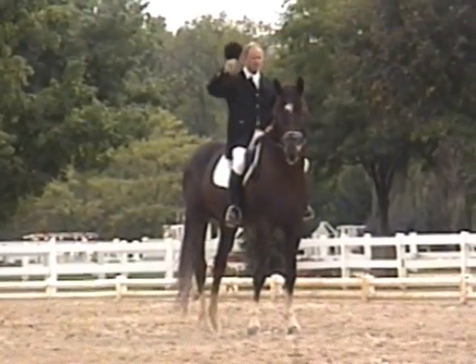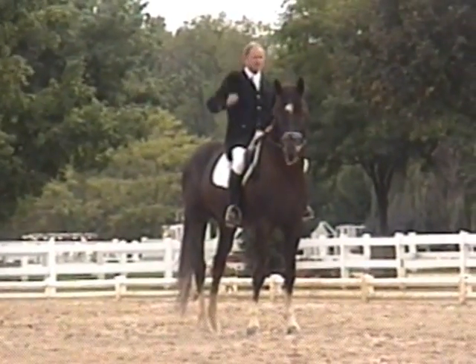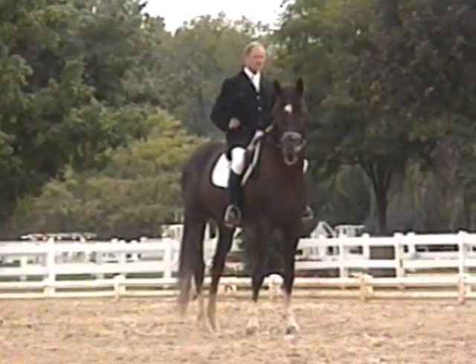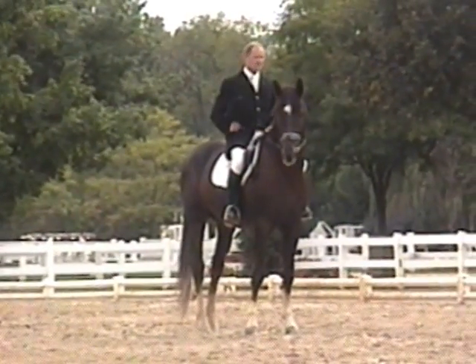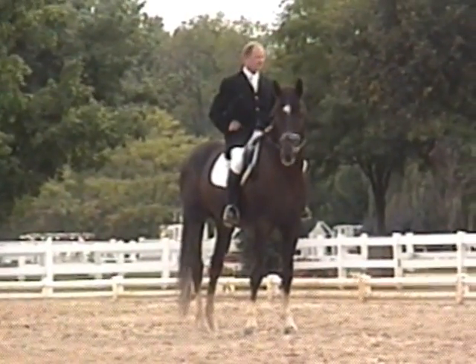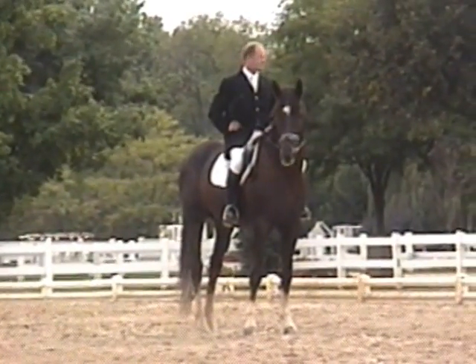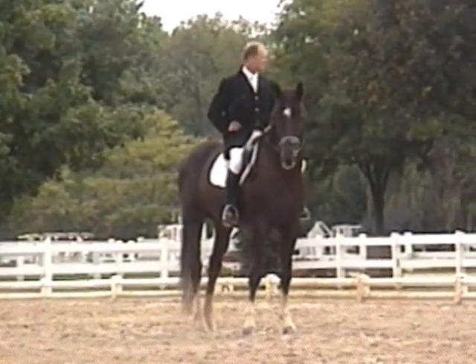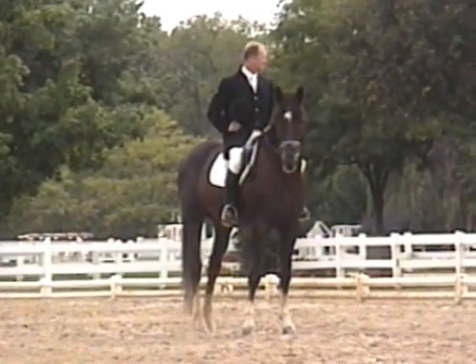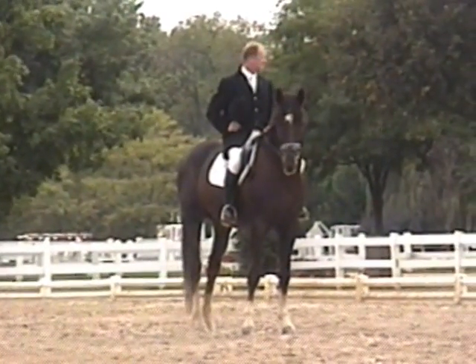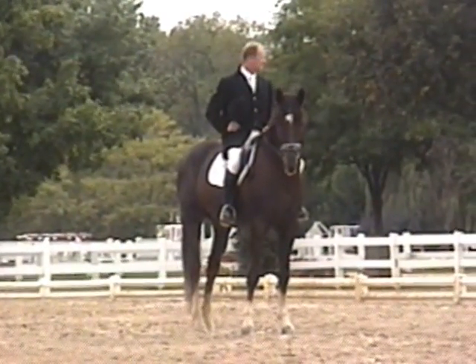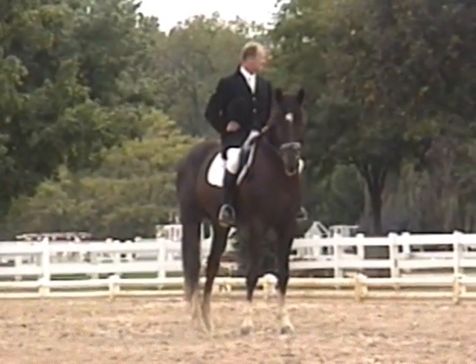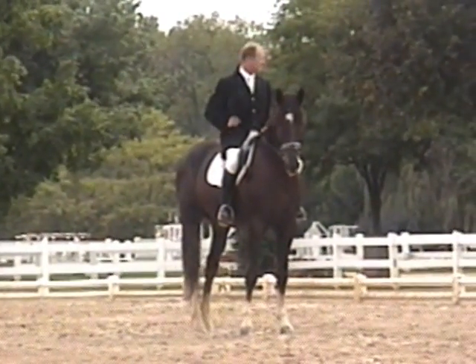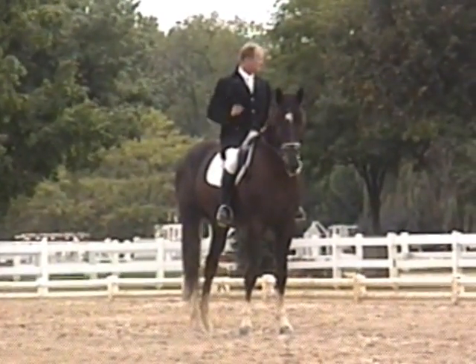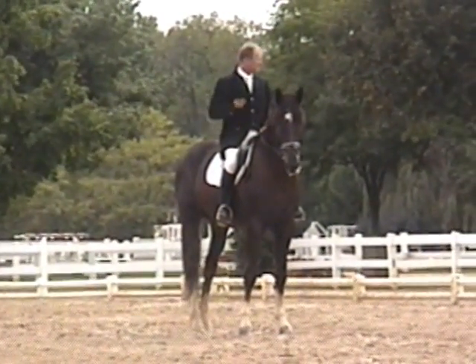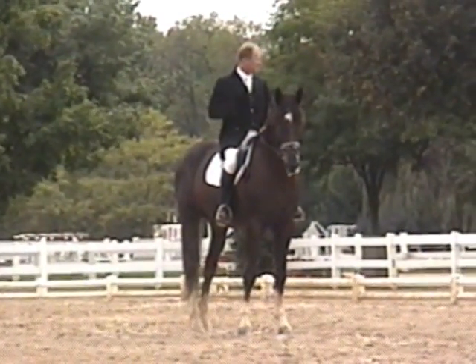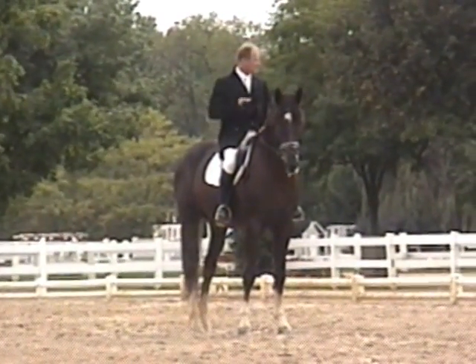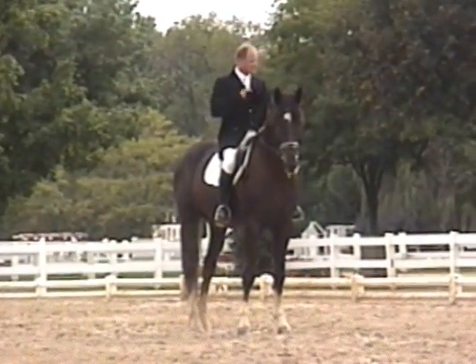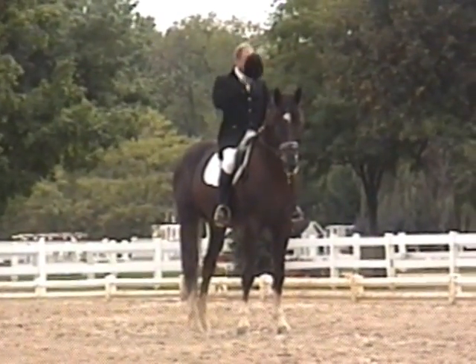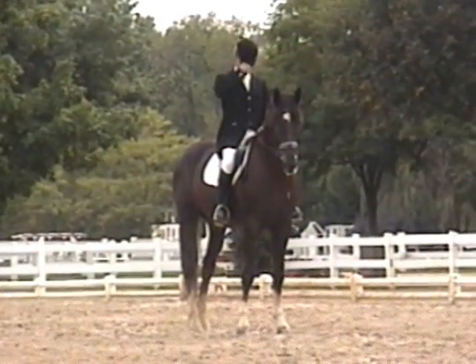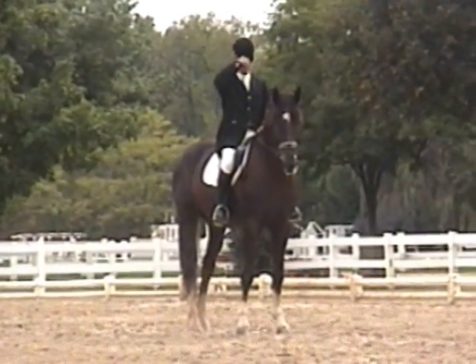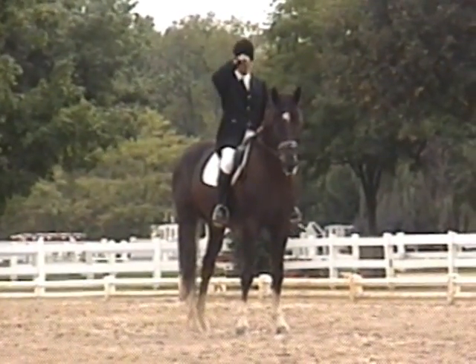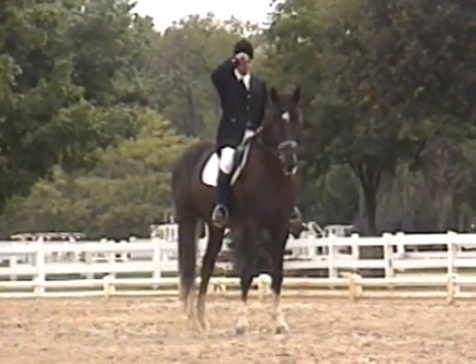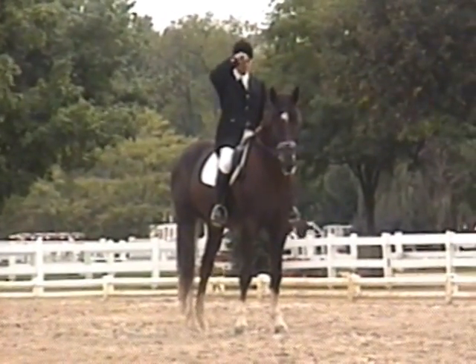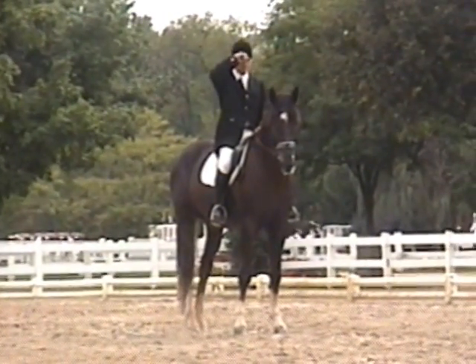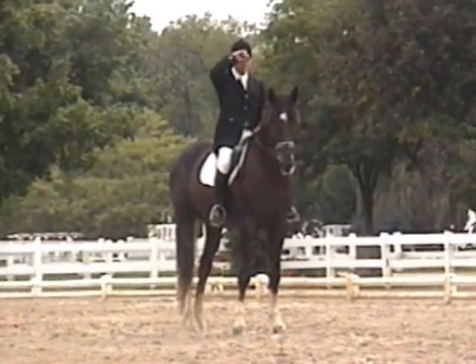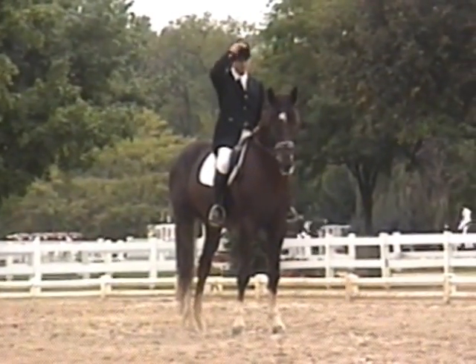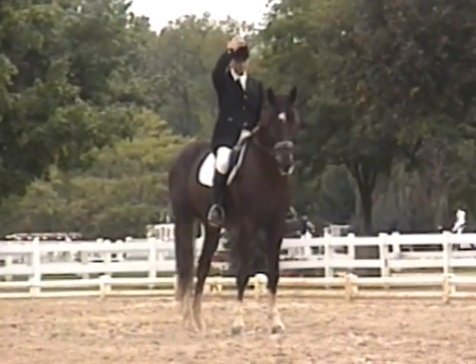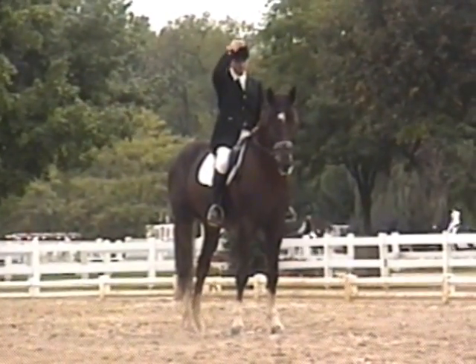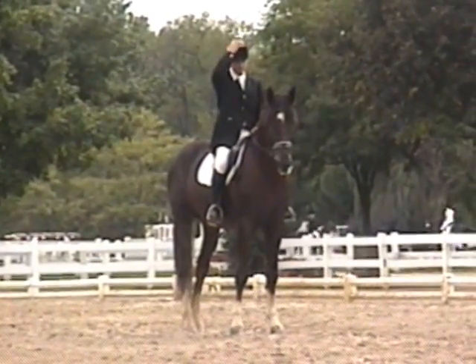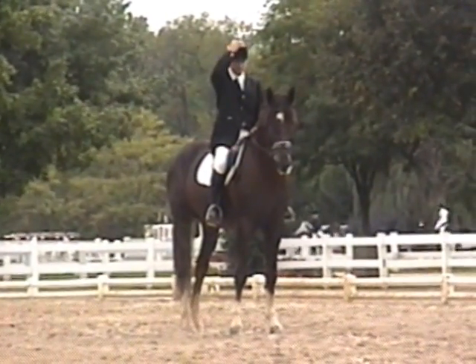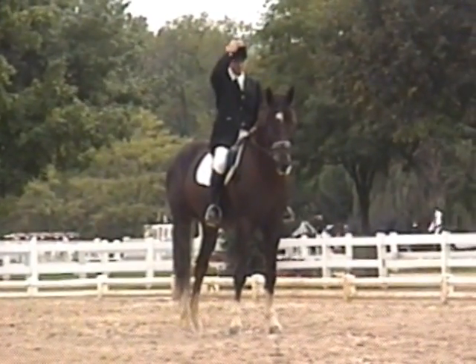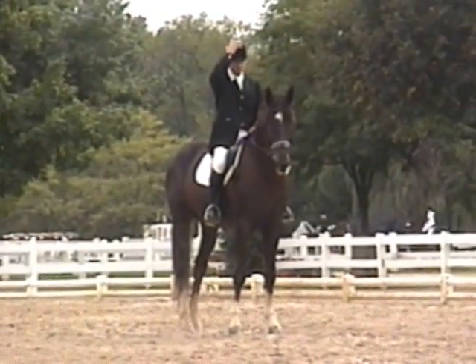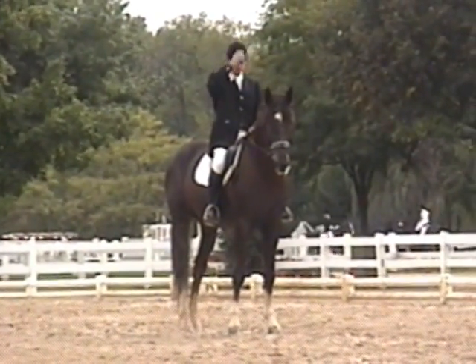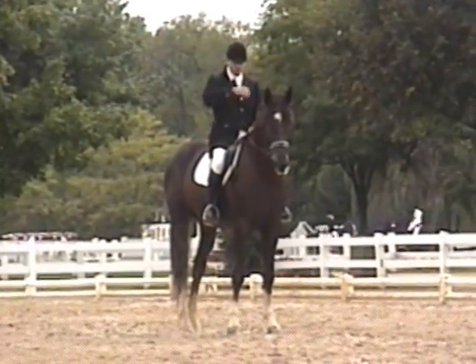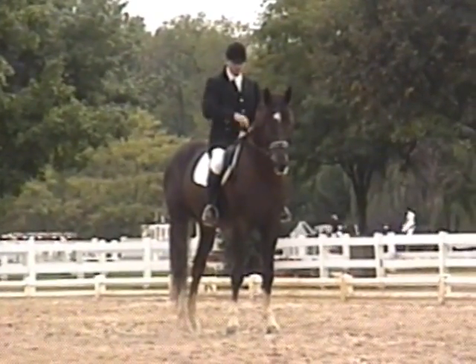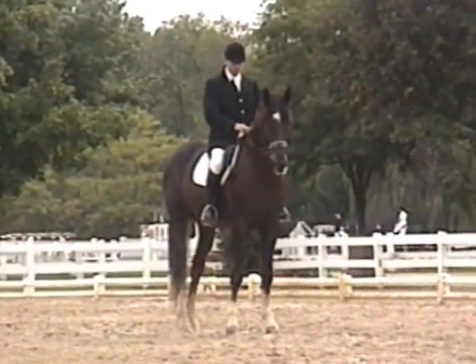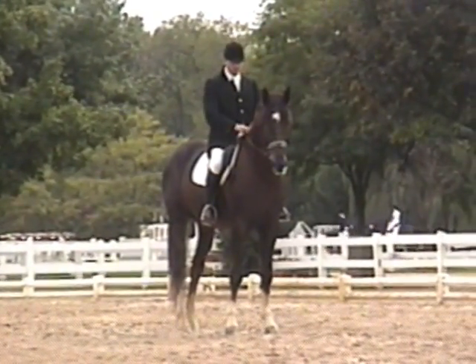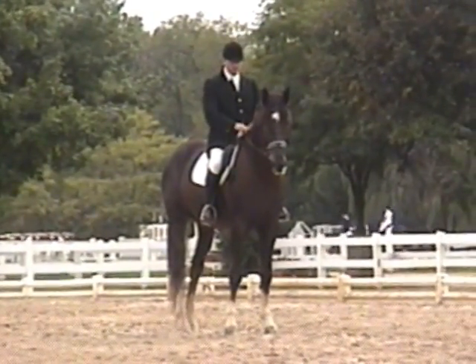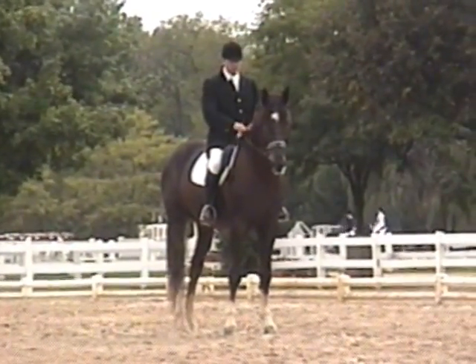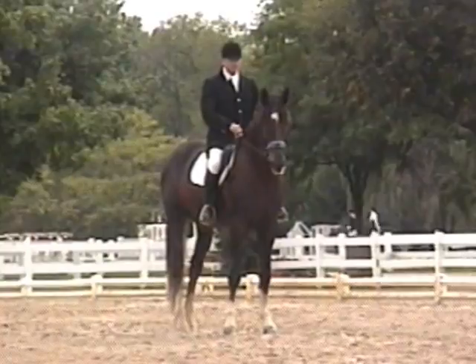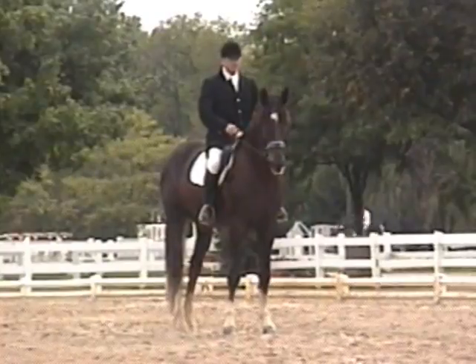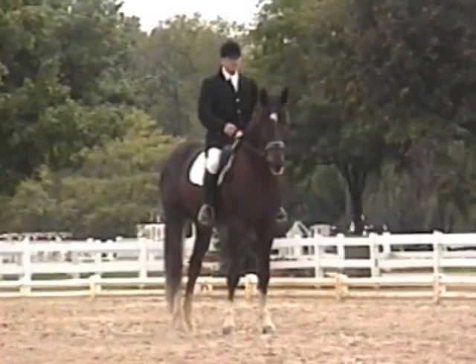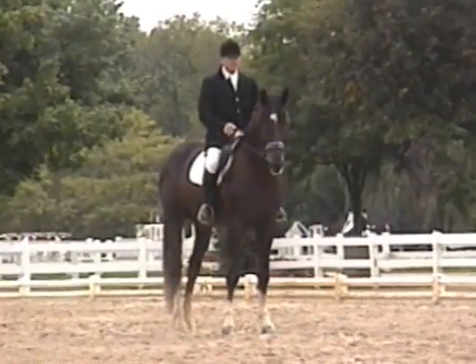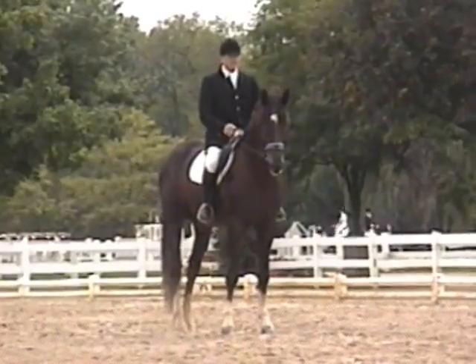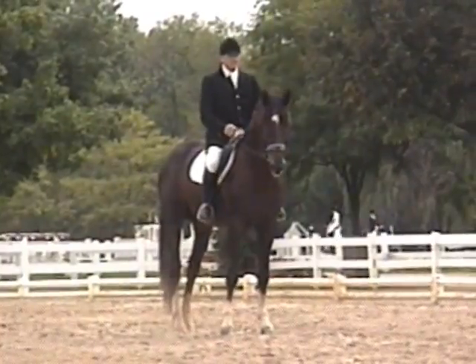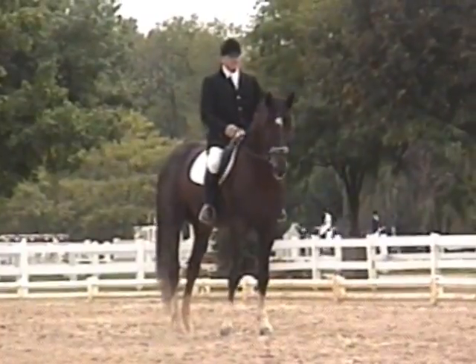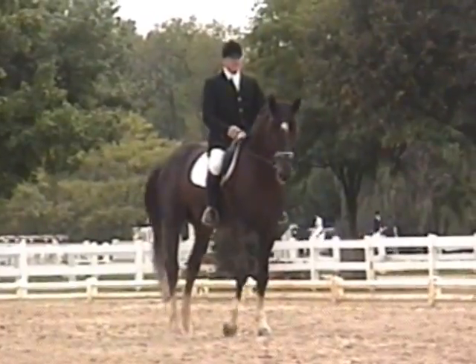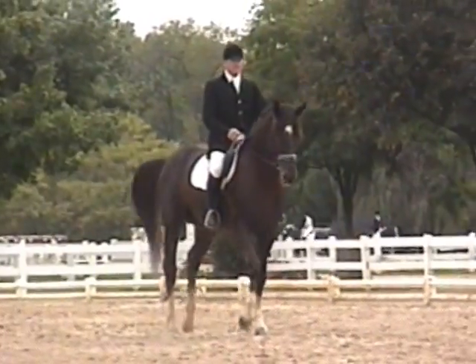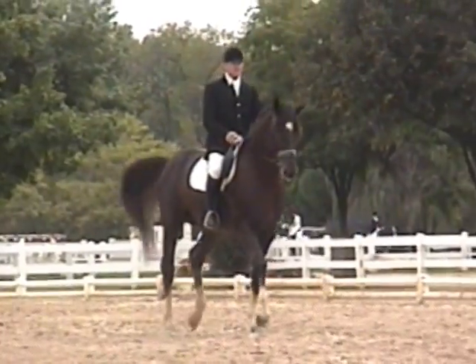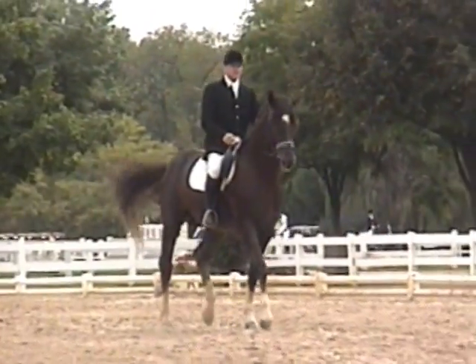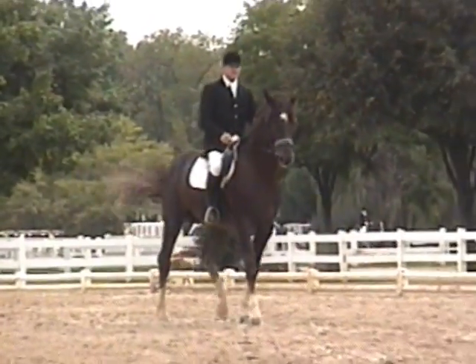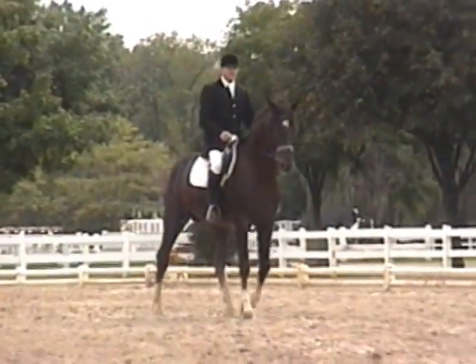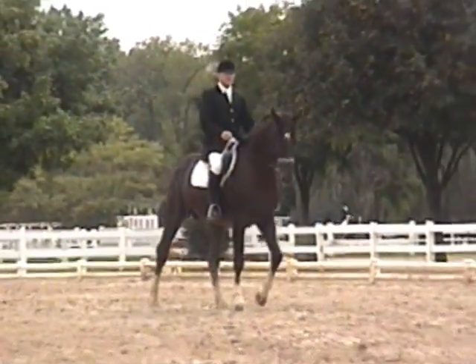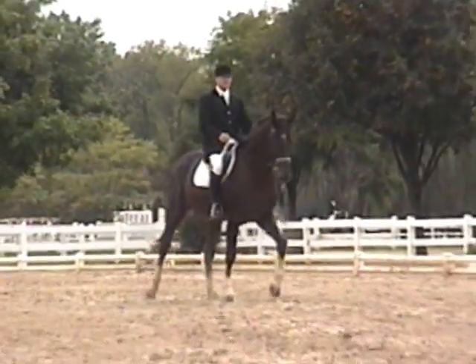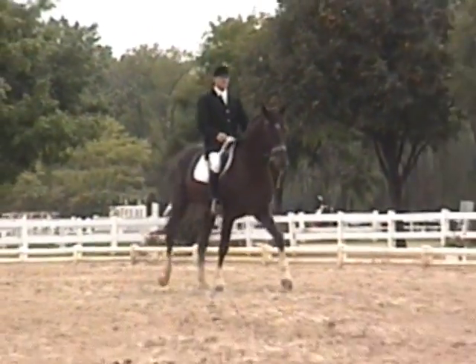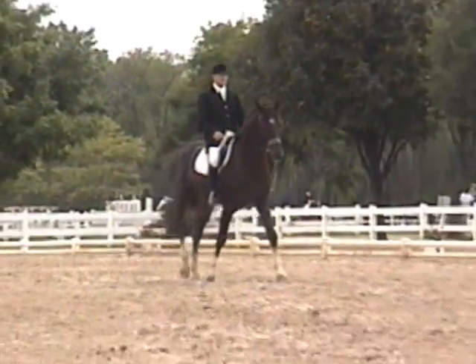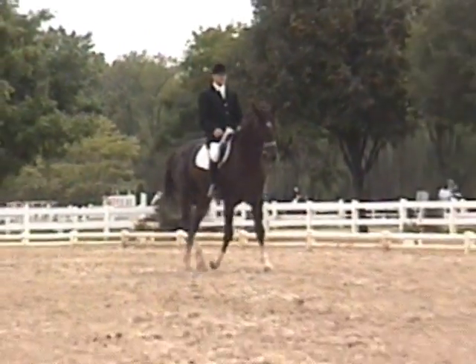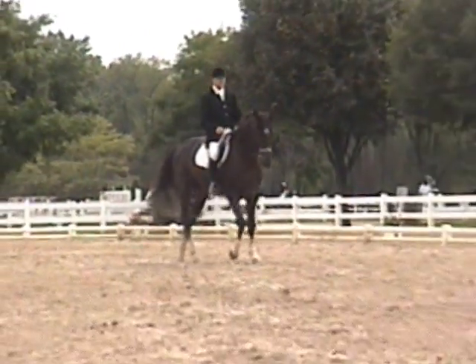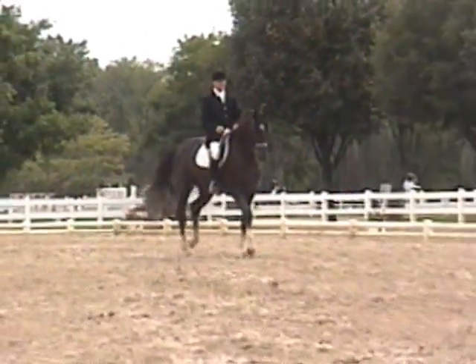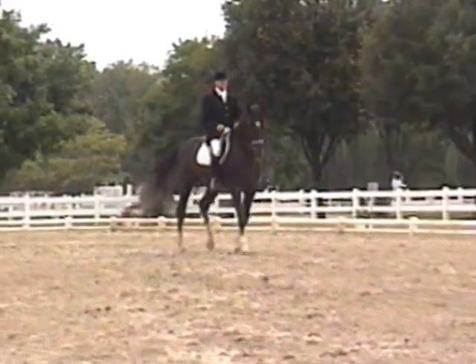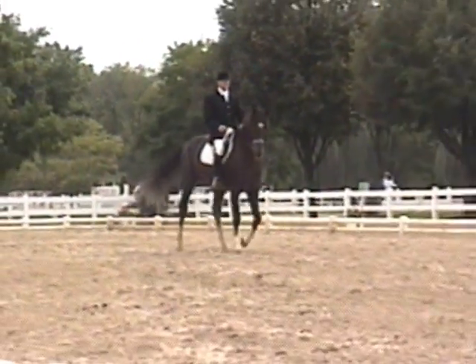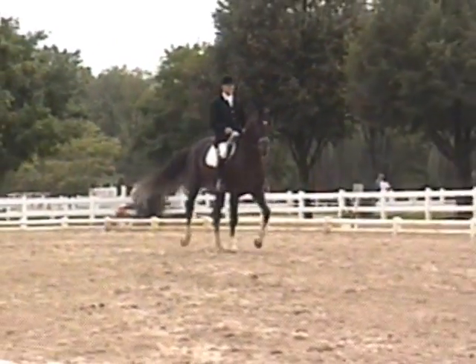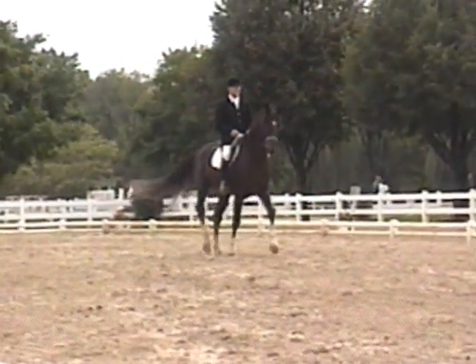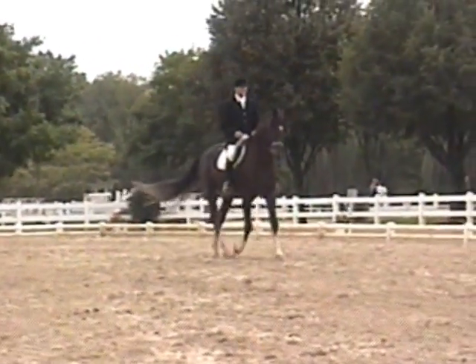C, track right. F, X, K — Lincoln. Stride and track. K, working trot.